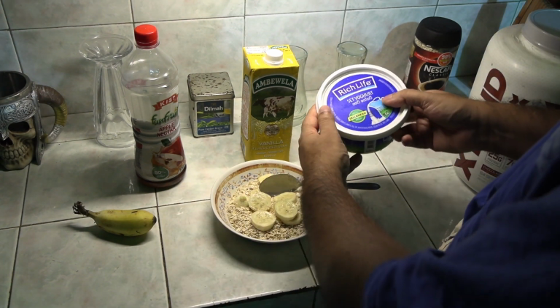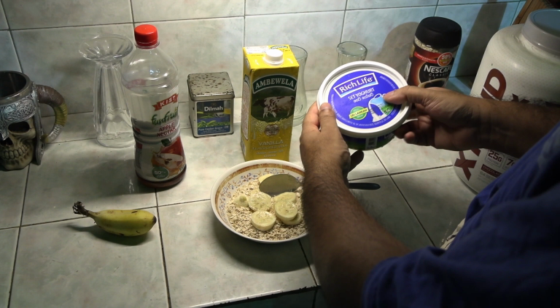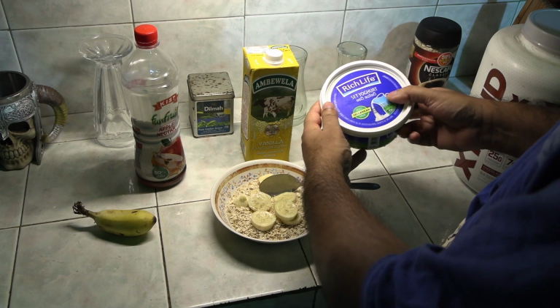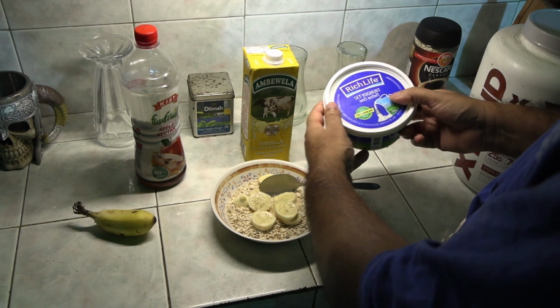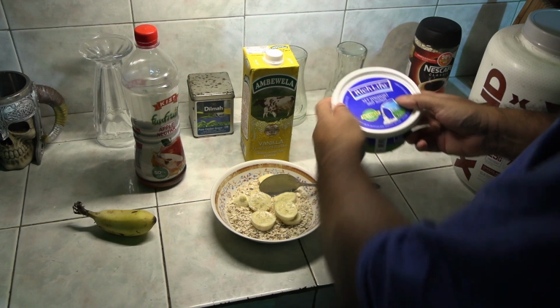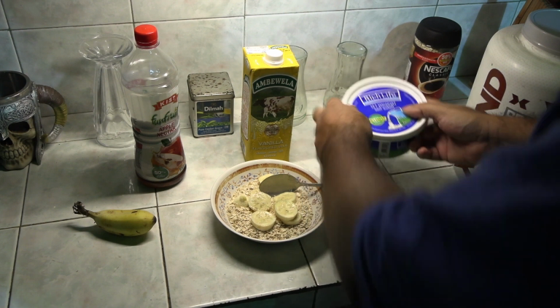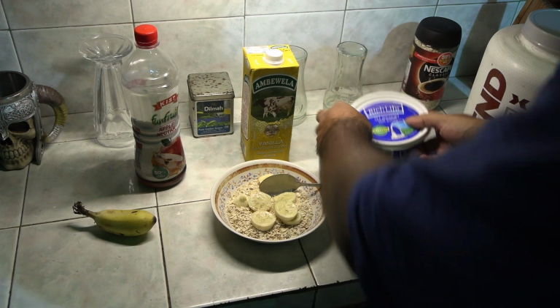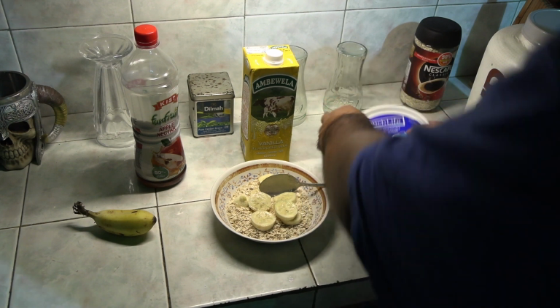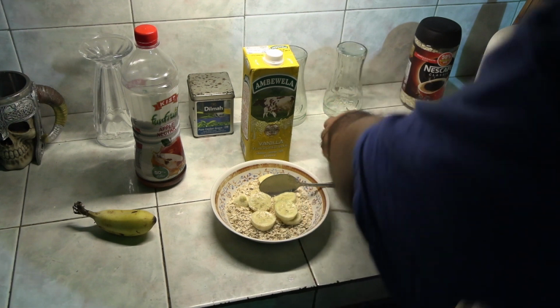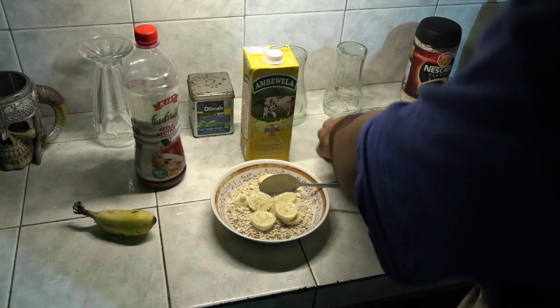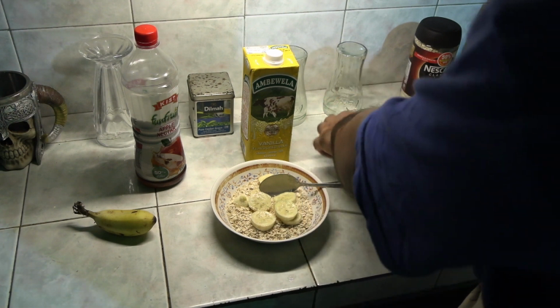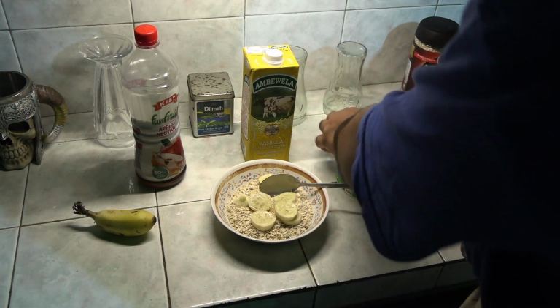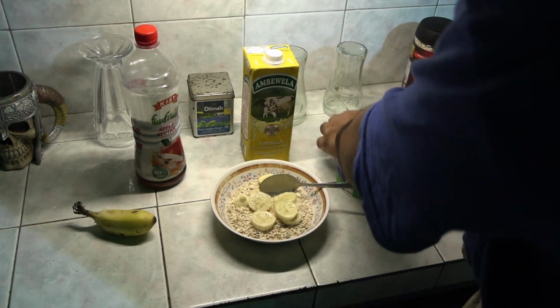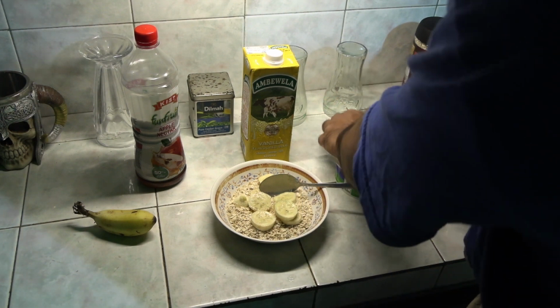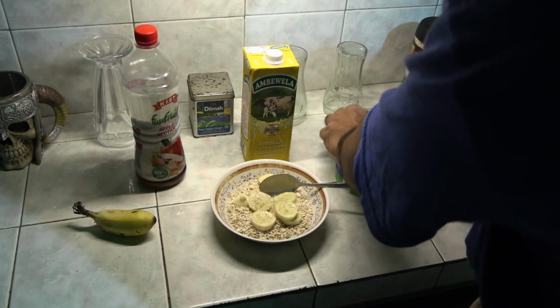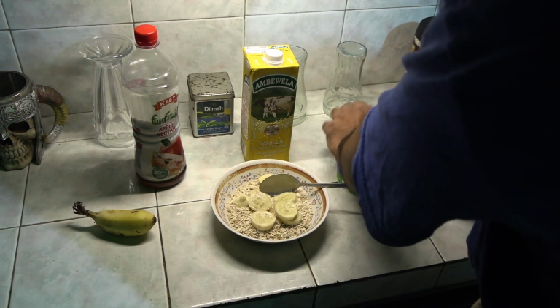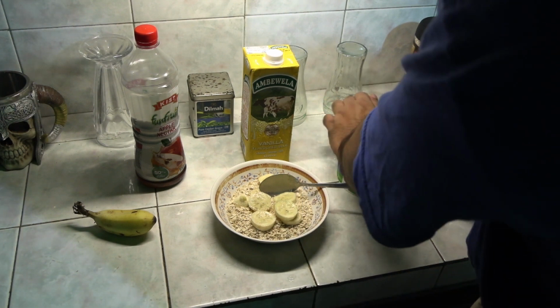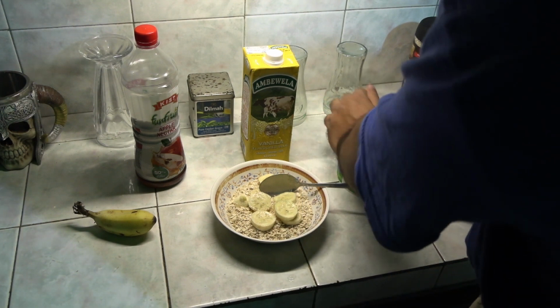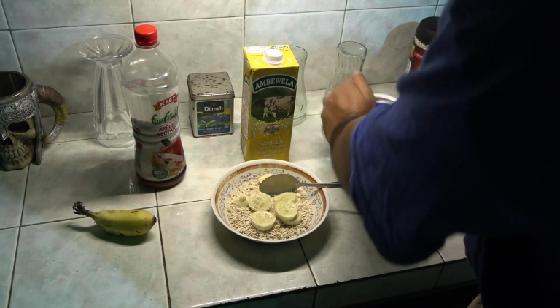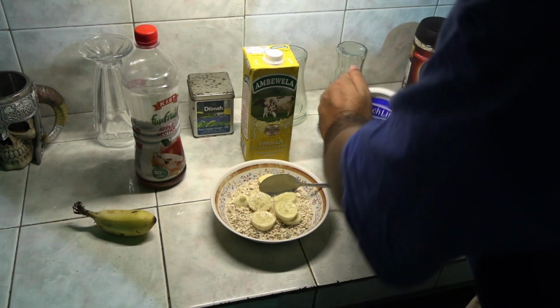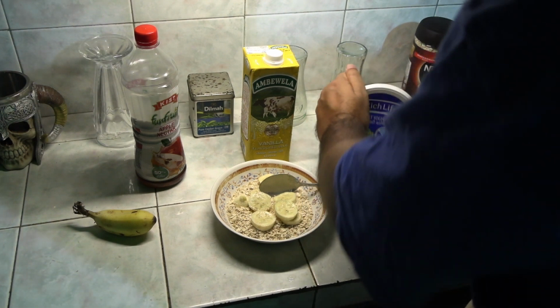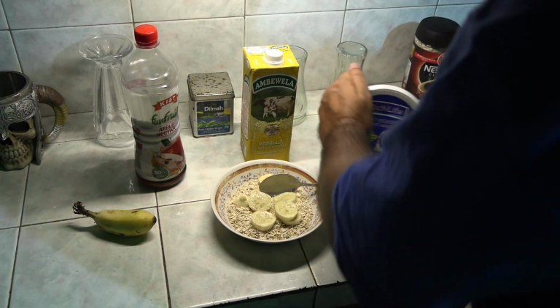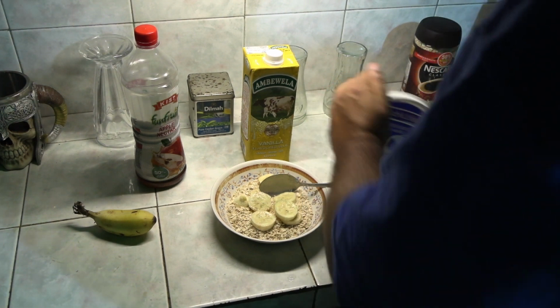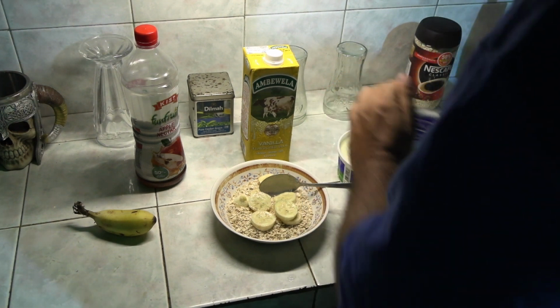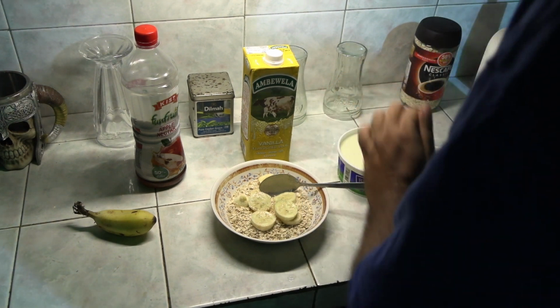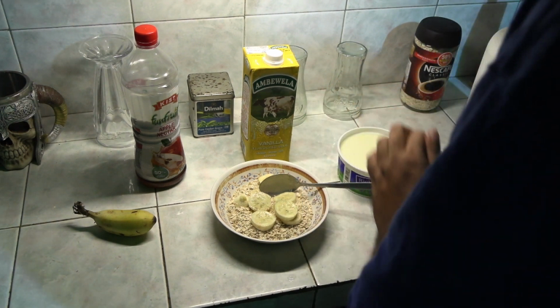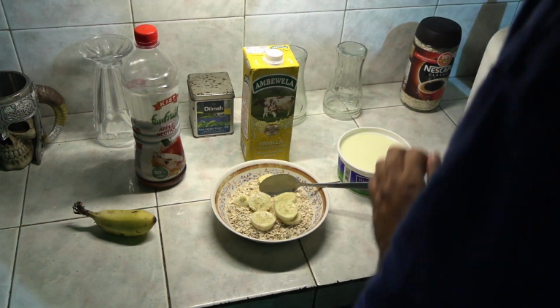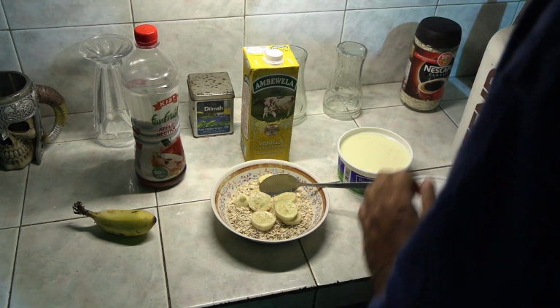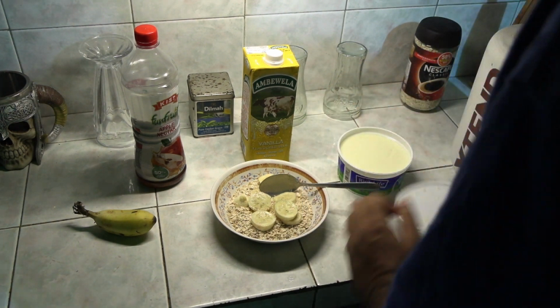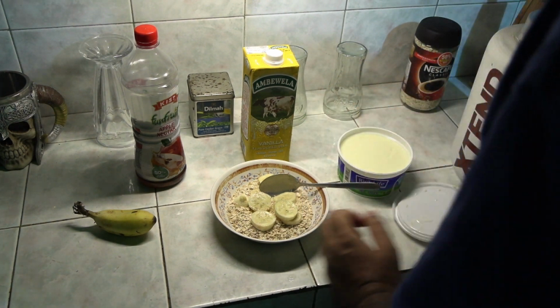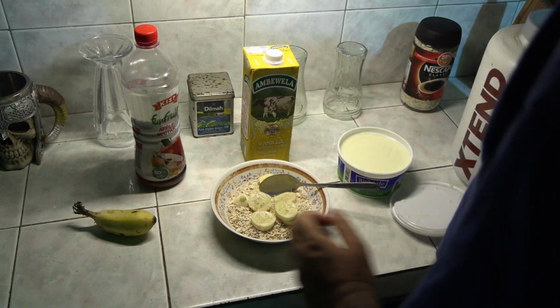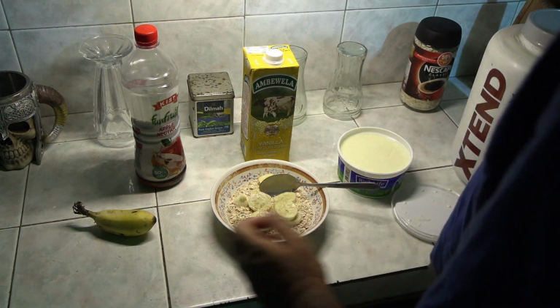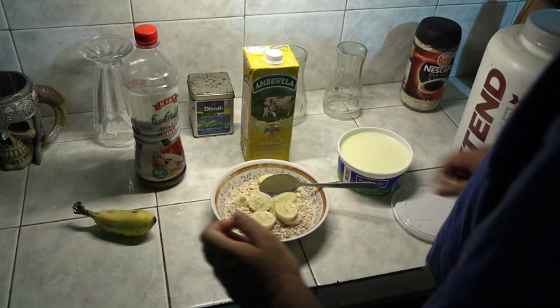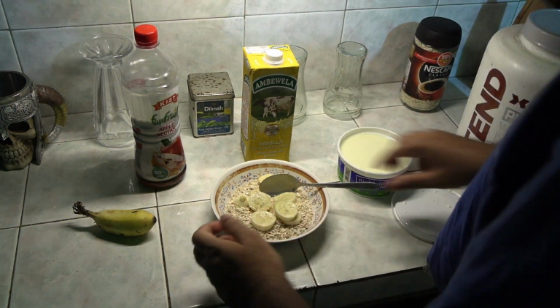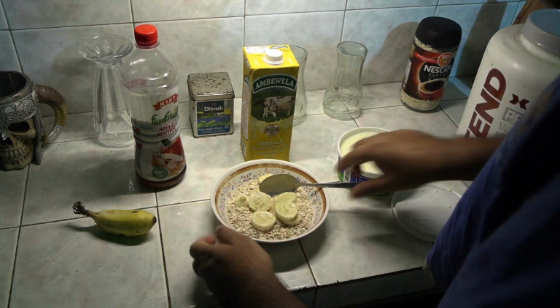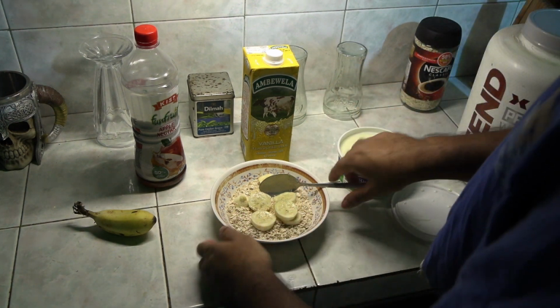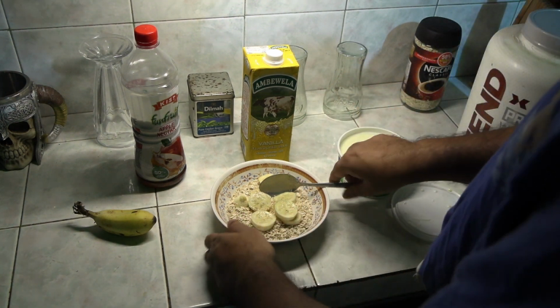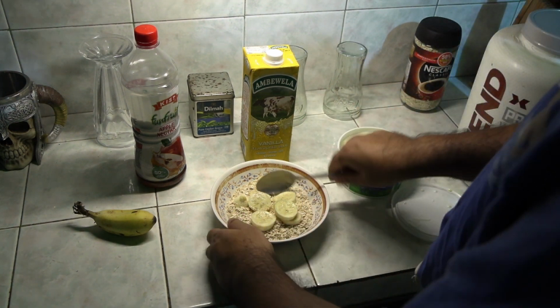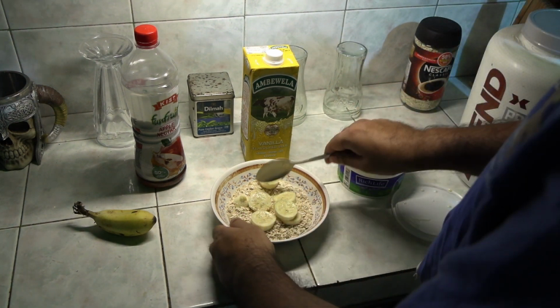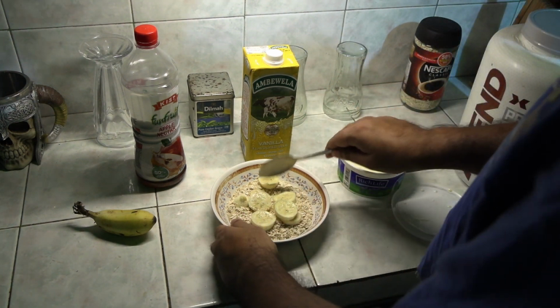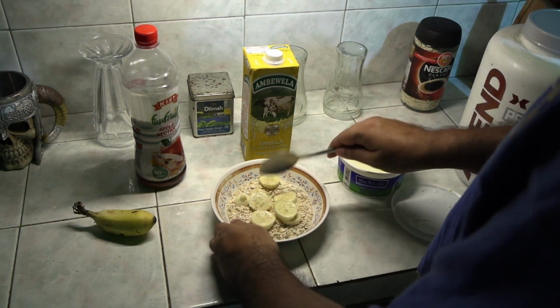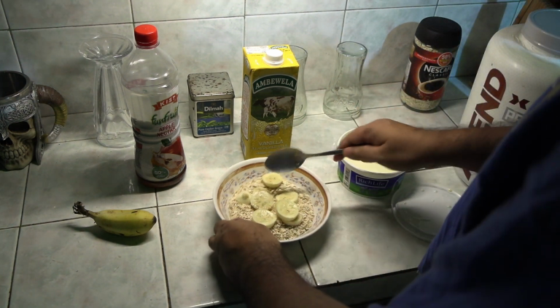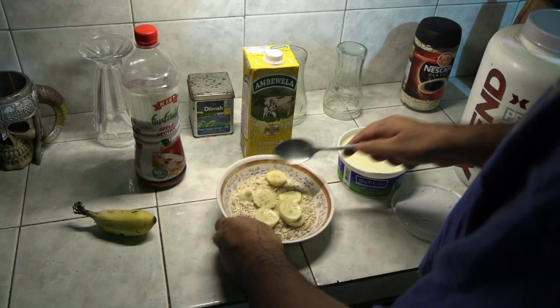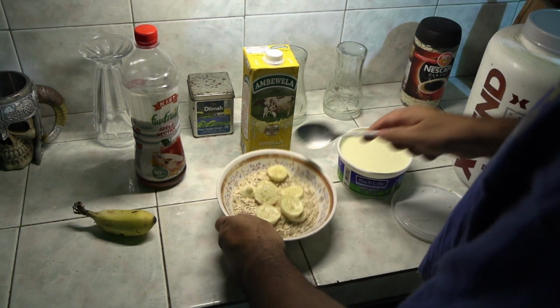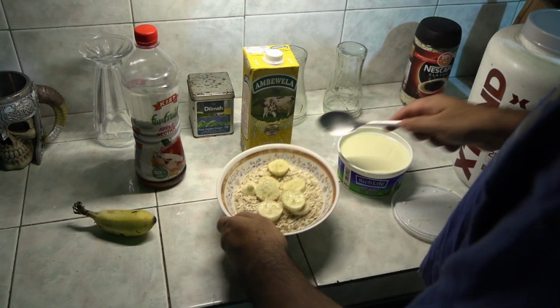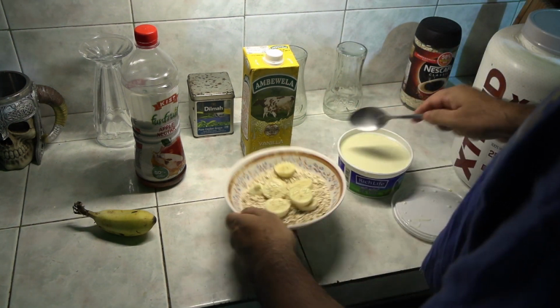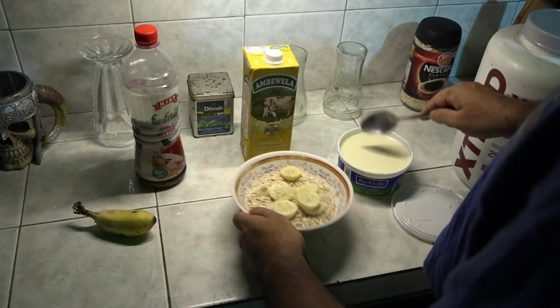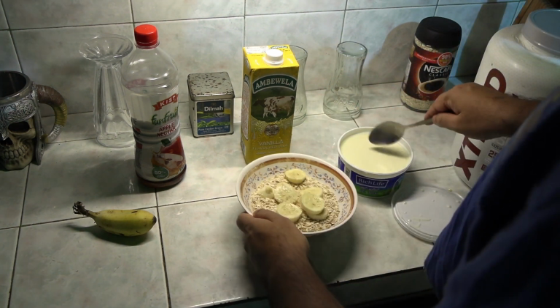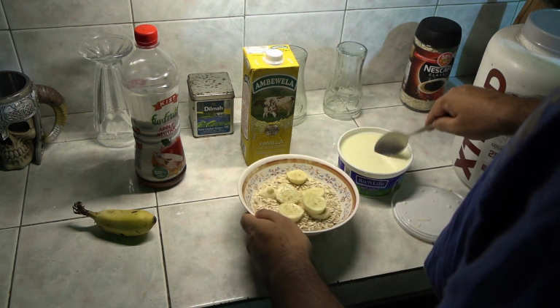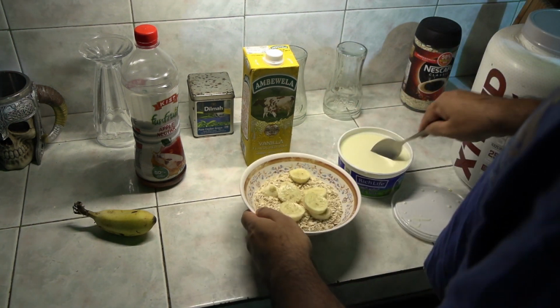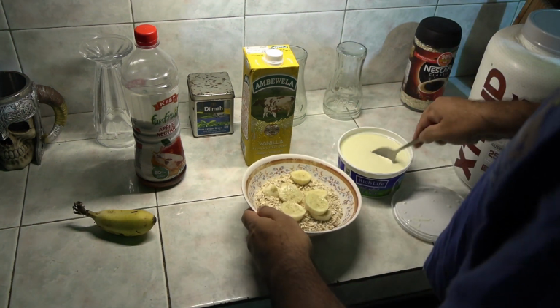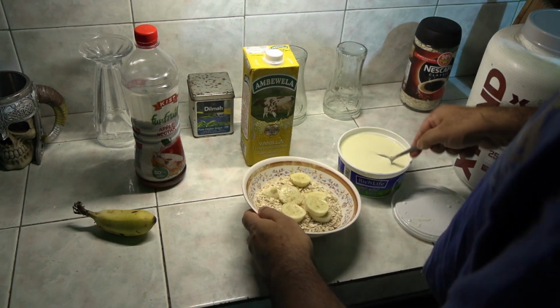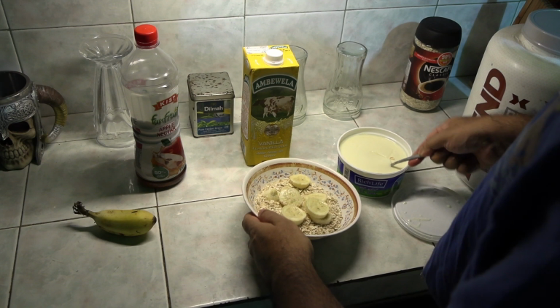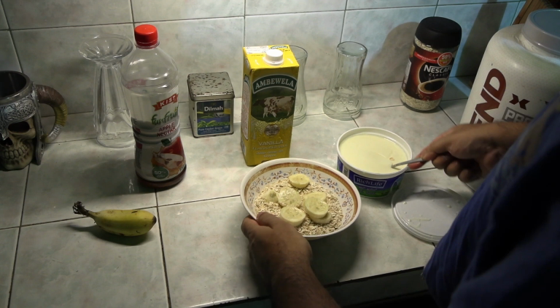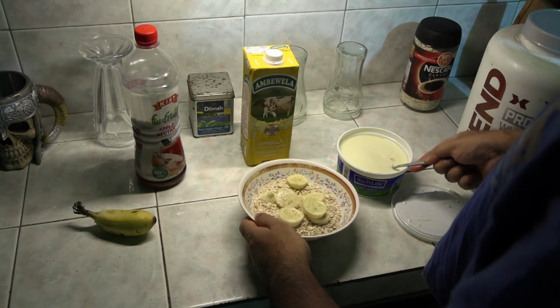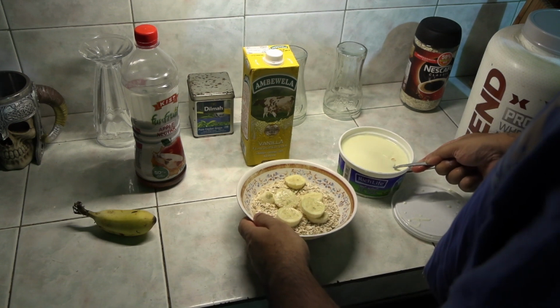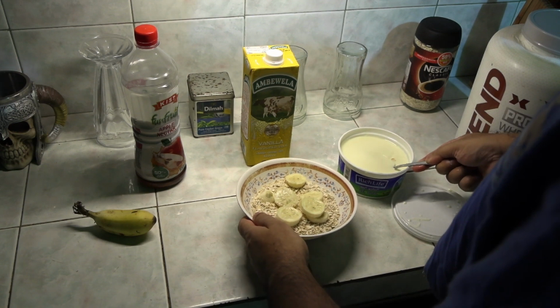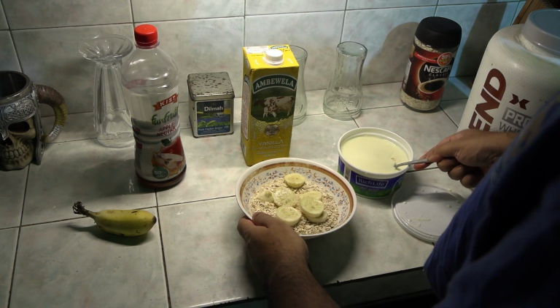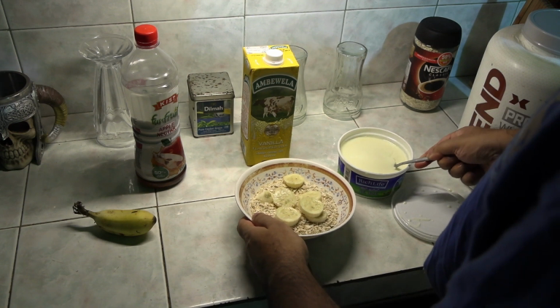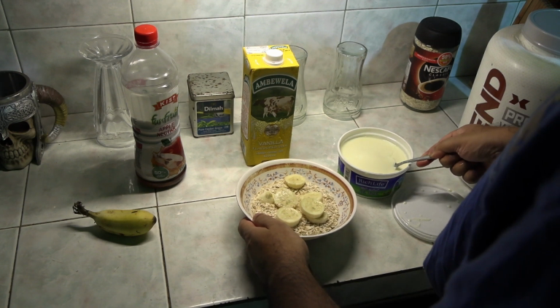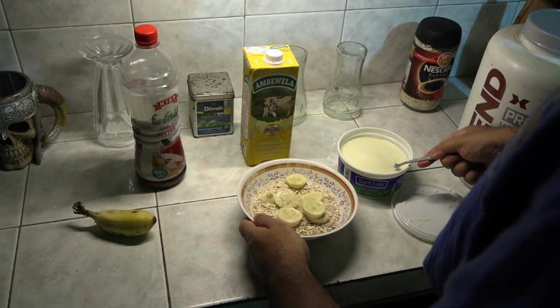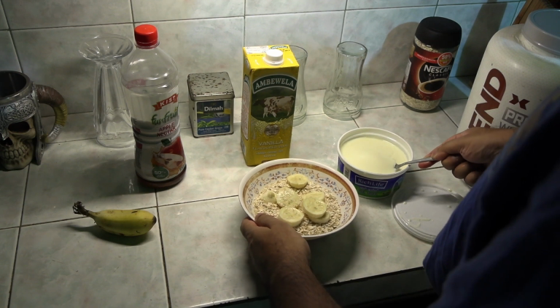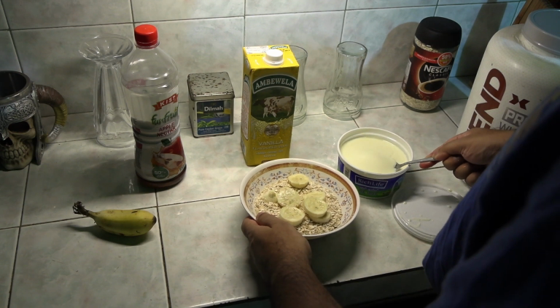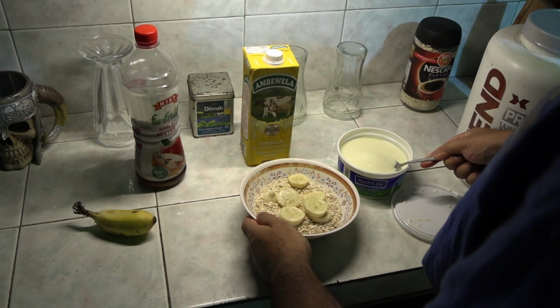Next, I put in some yogurt. Yogurt has tons of probiotics, which helps in digestion.